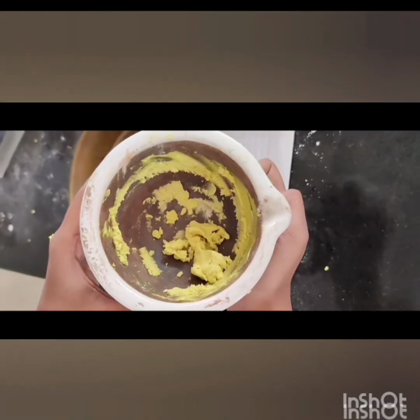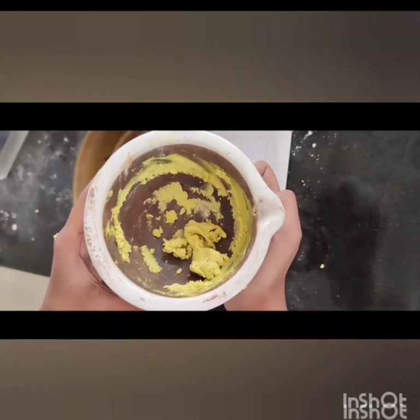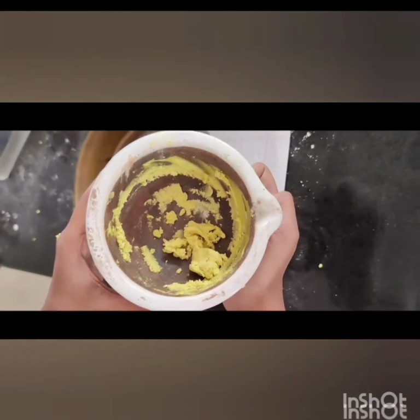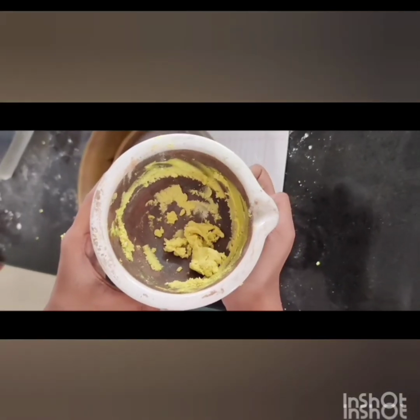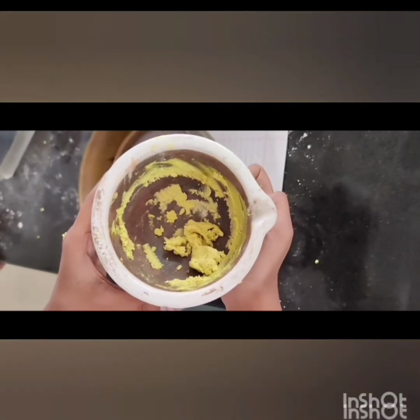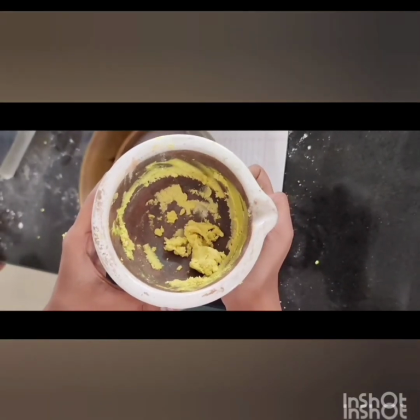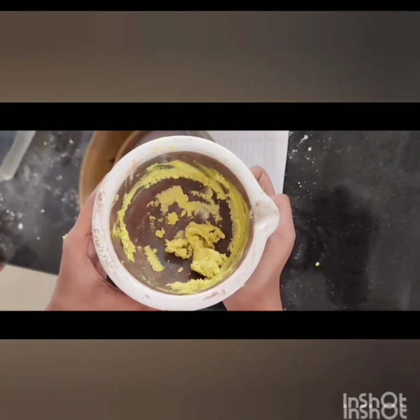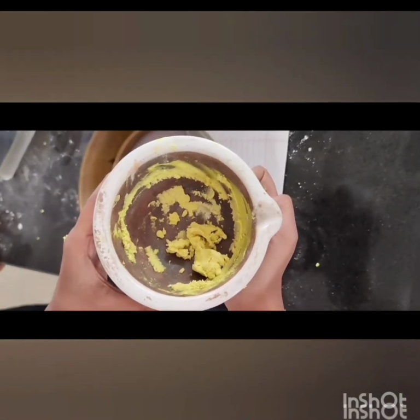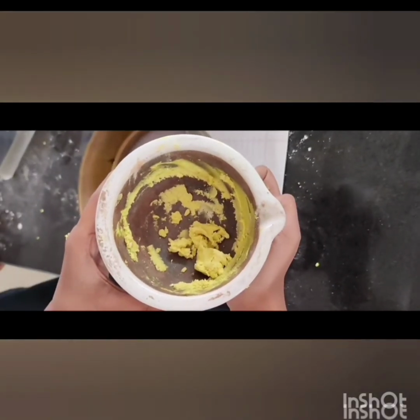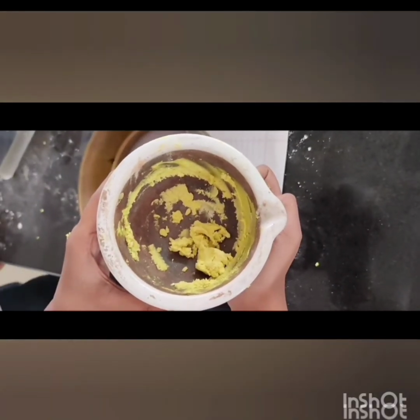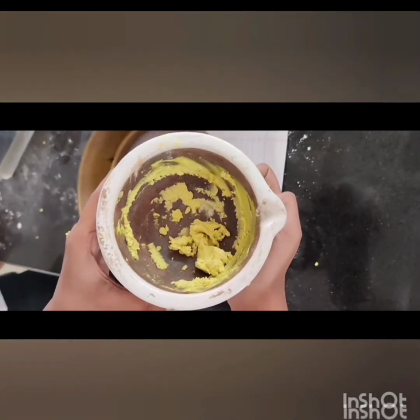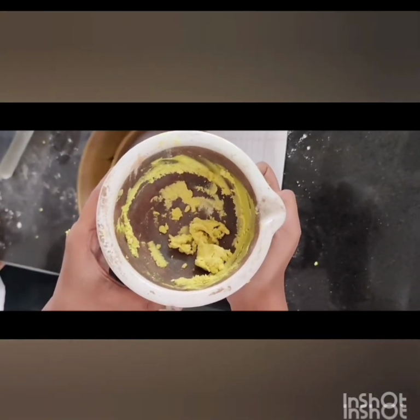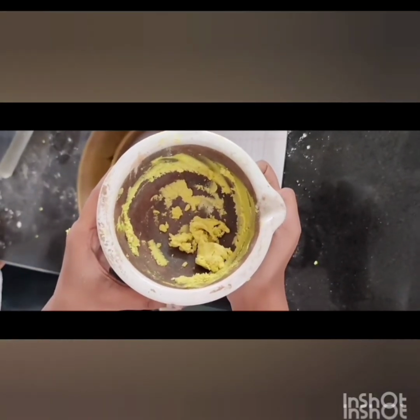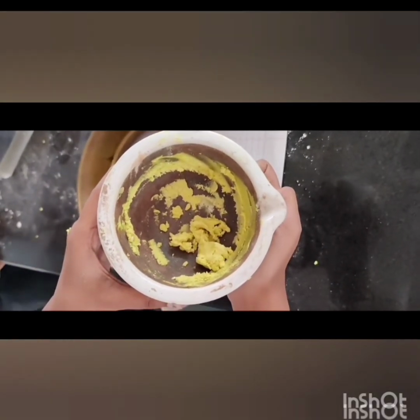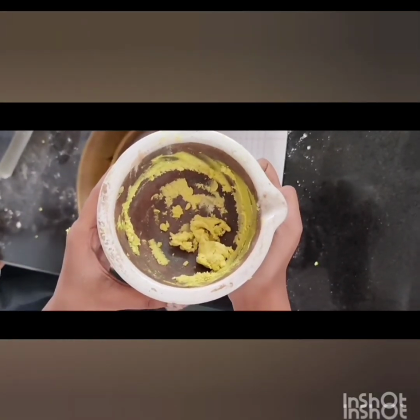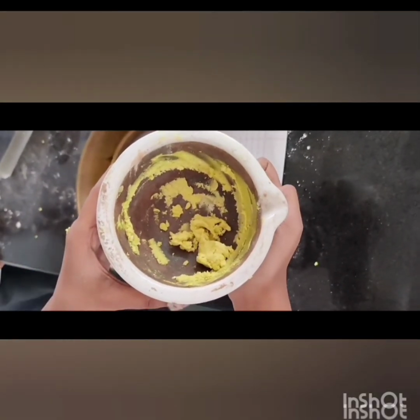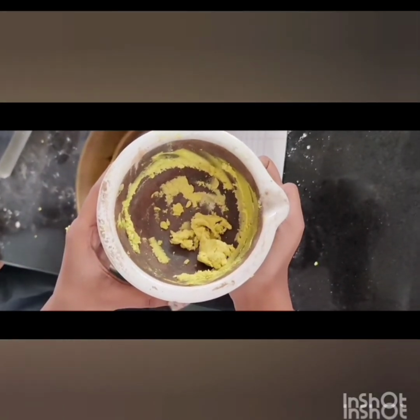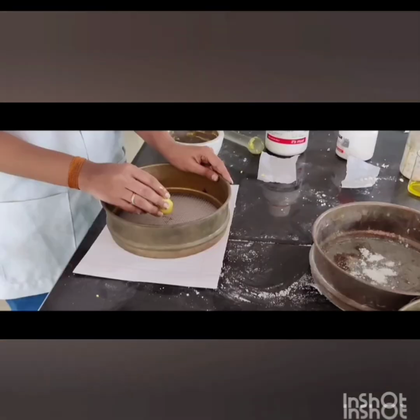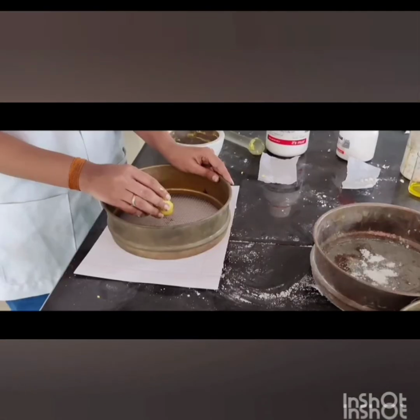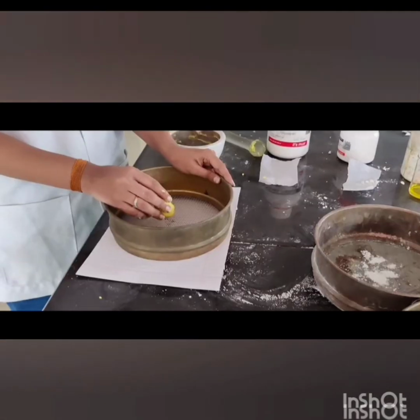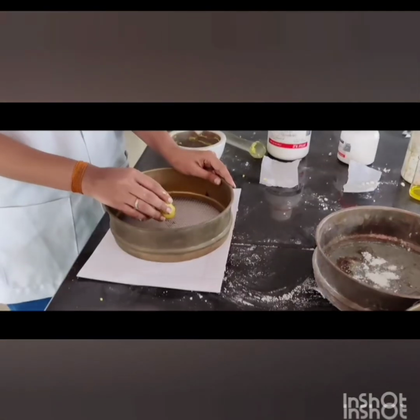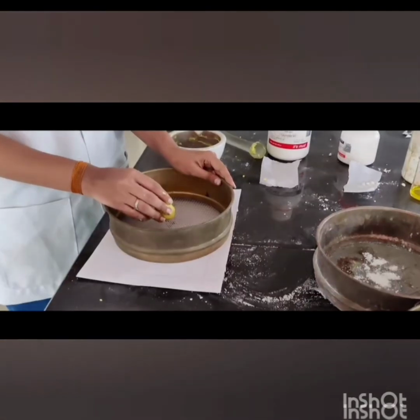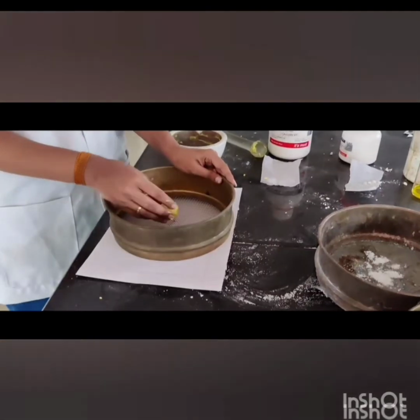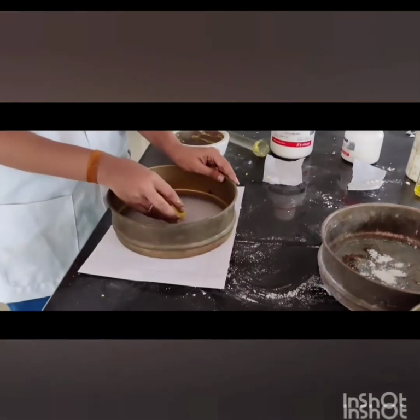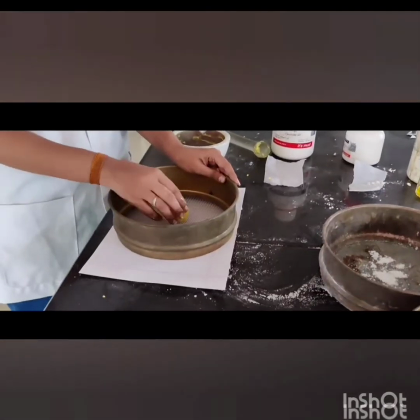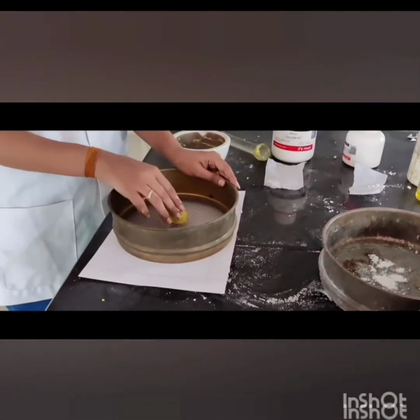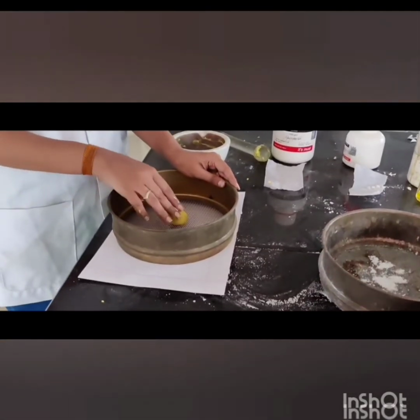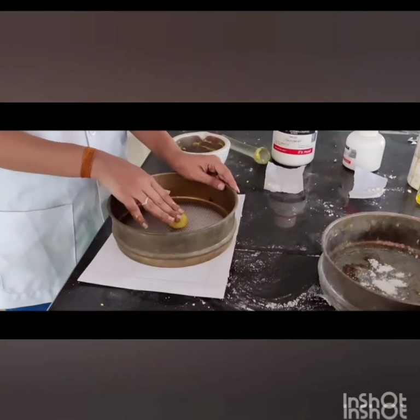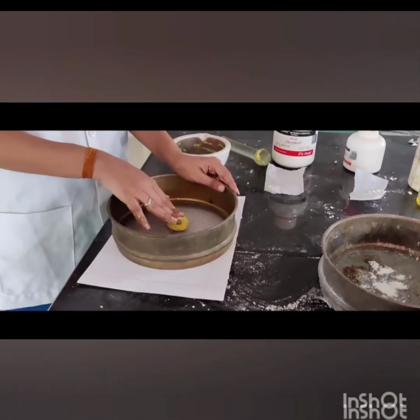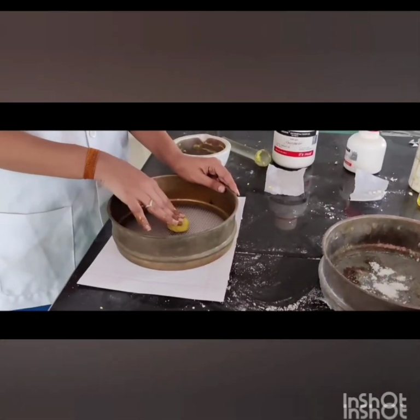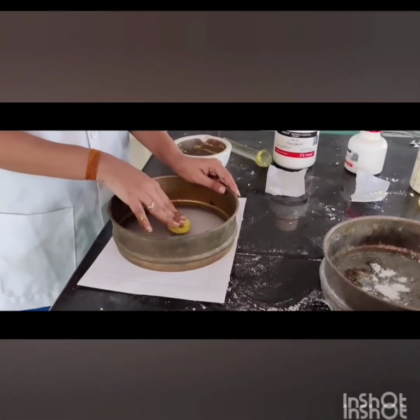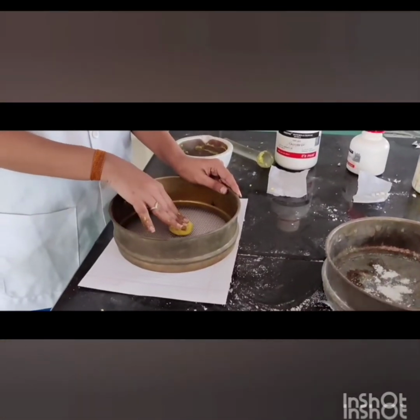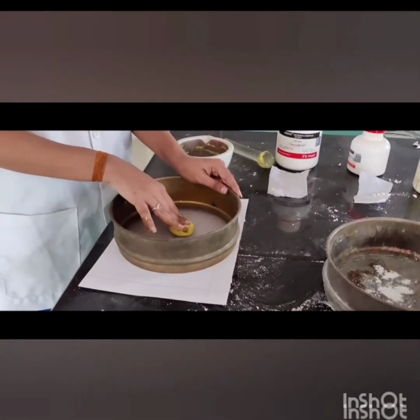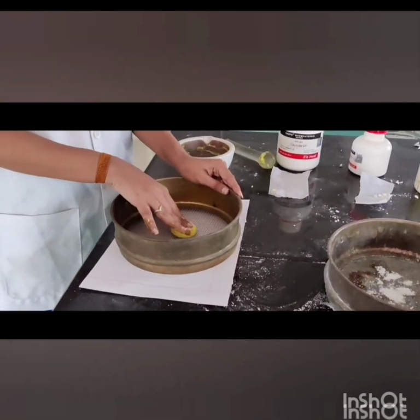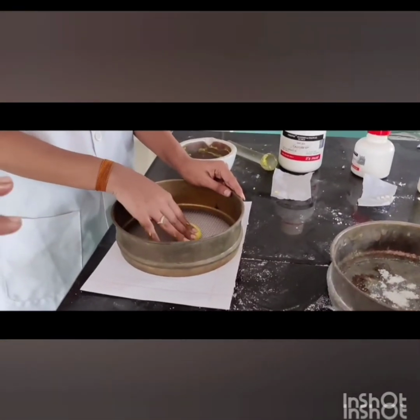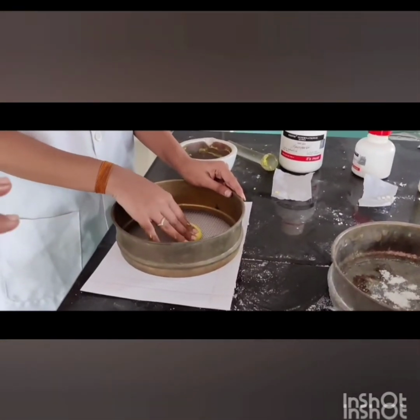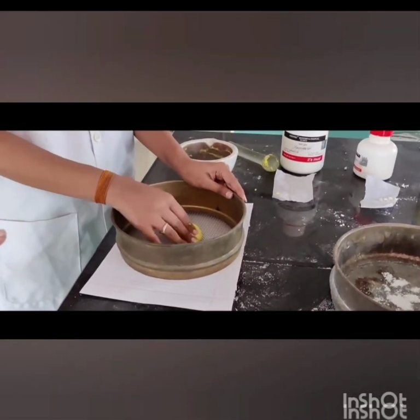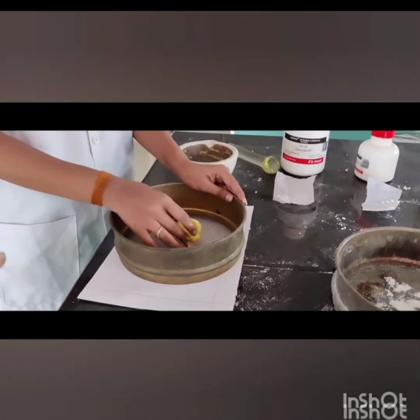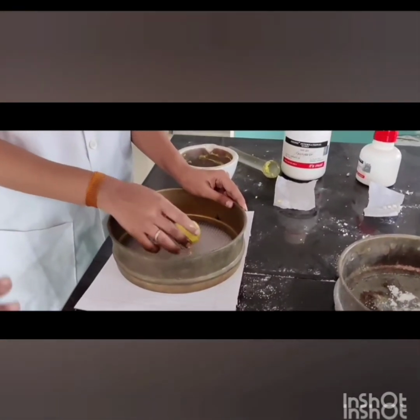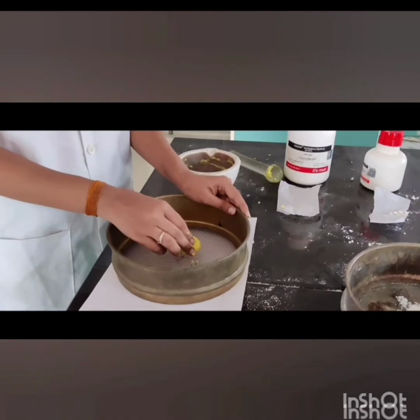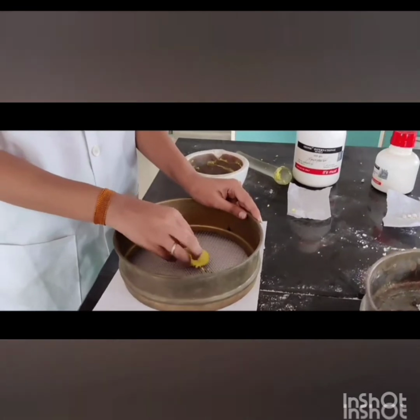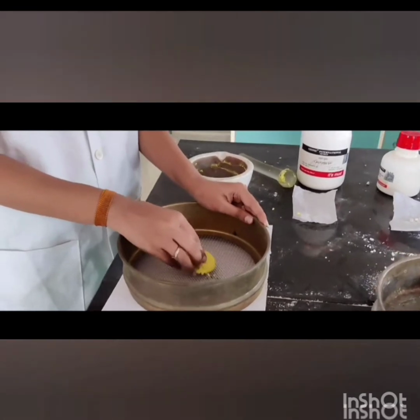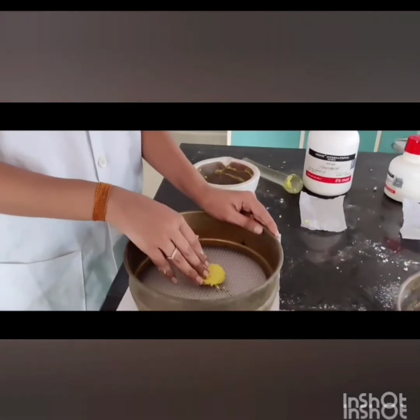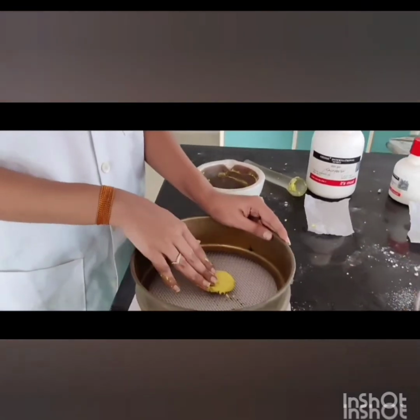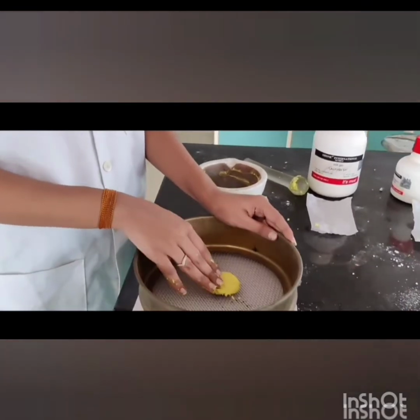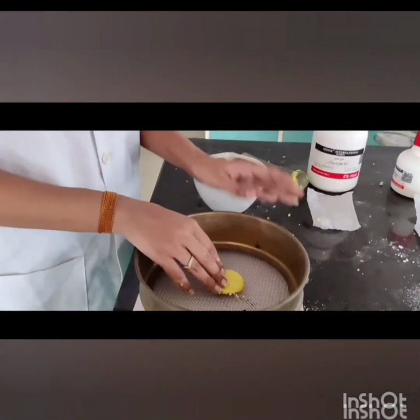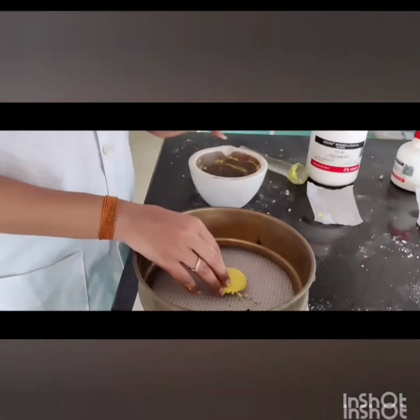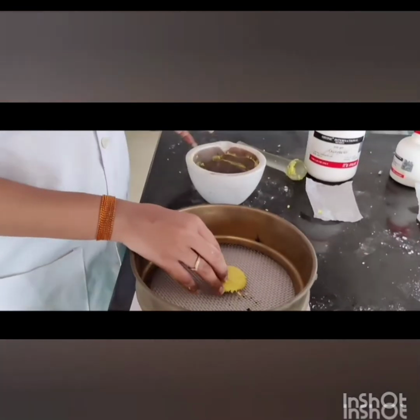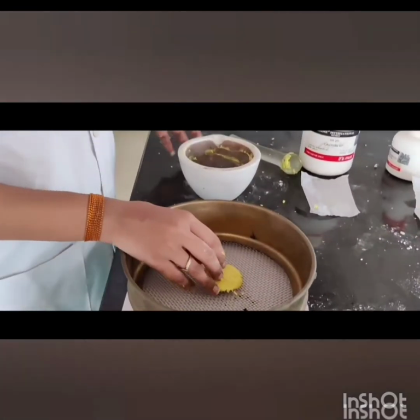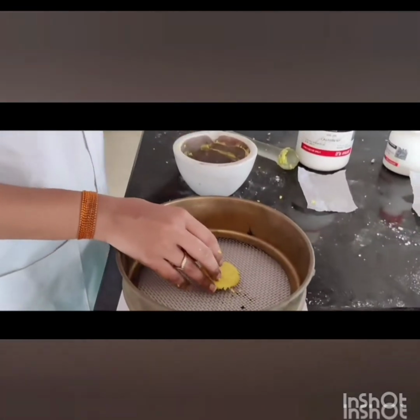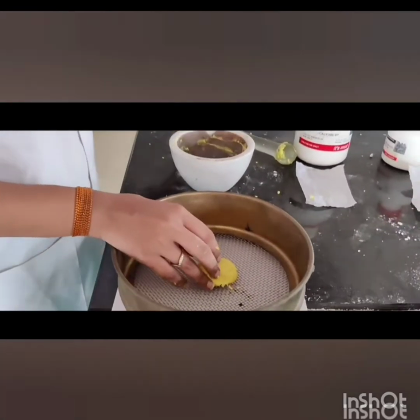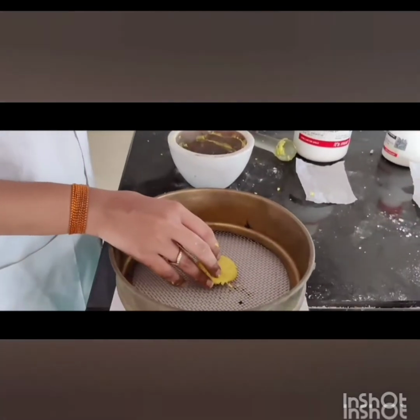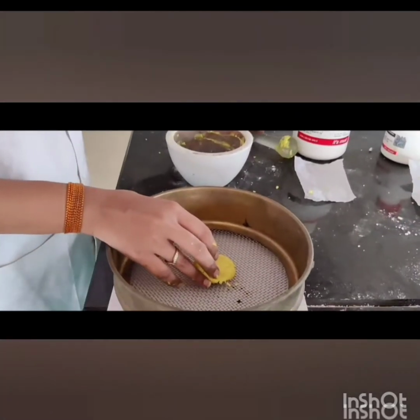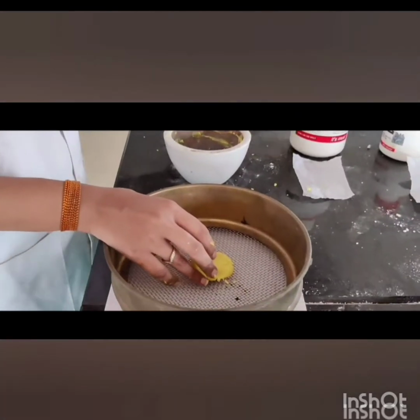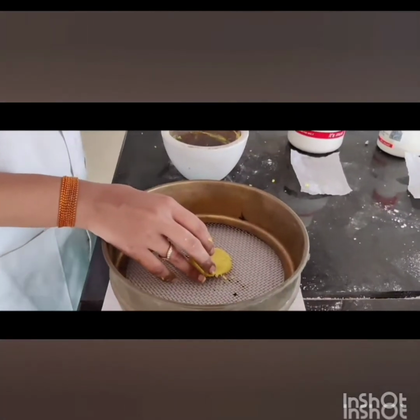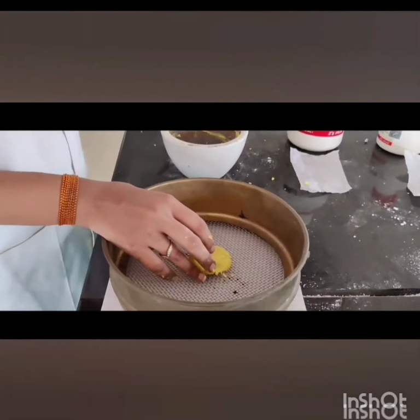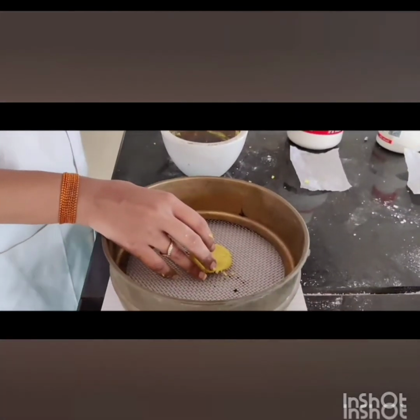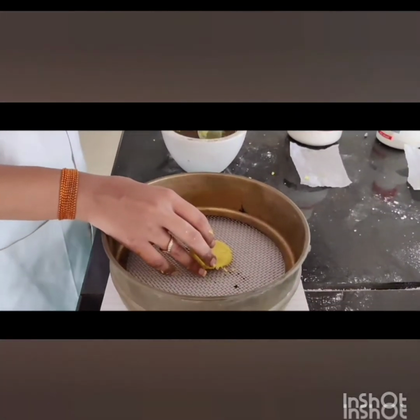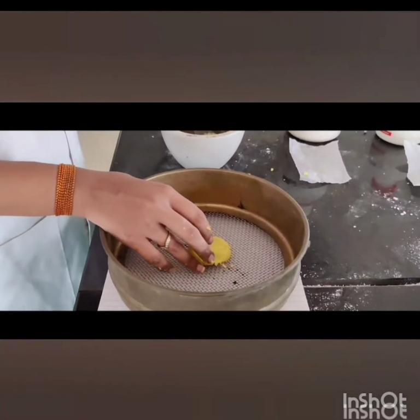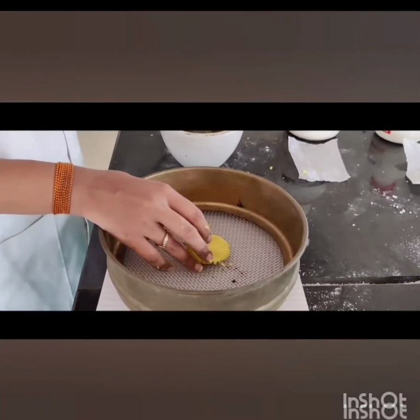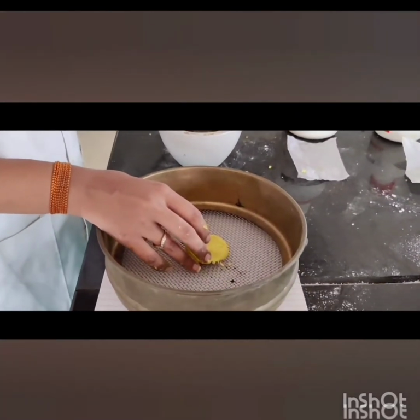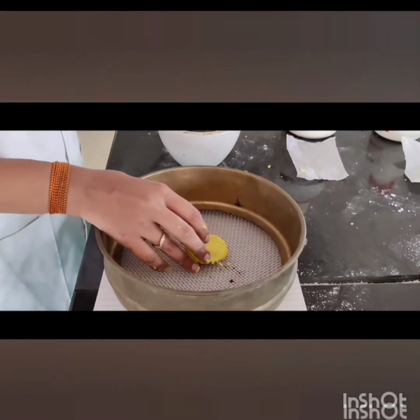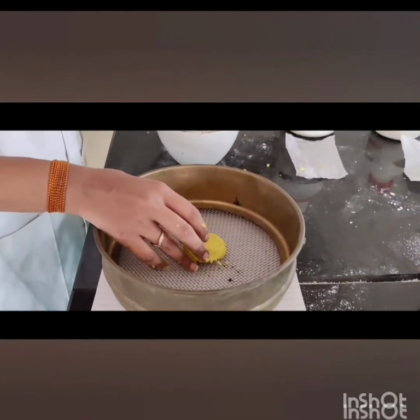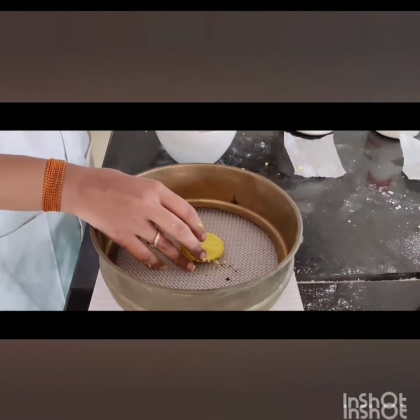After mixing all this, a dough is formed. We have to pass this dough through a mesh.